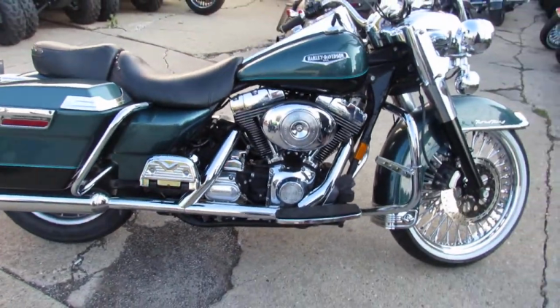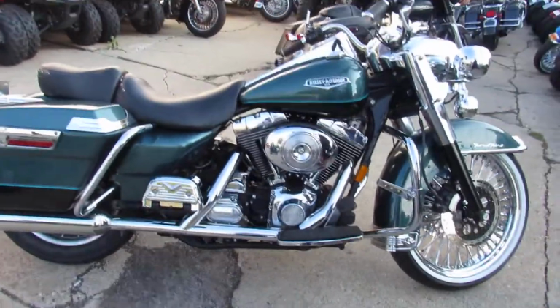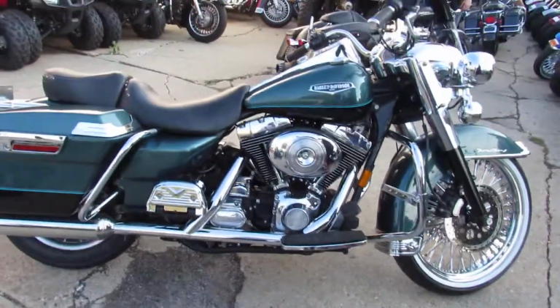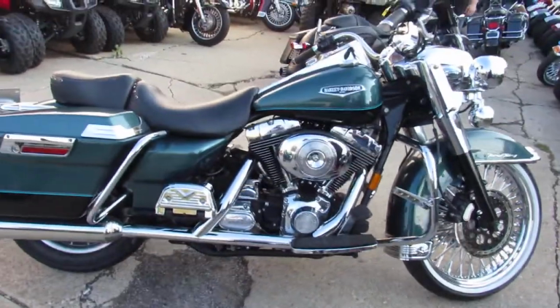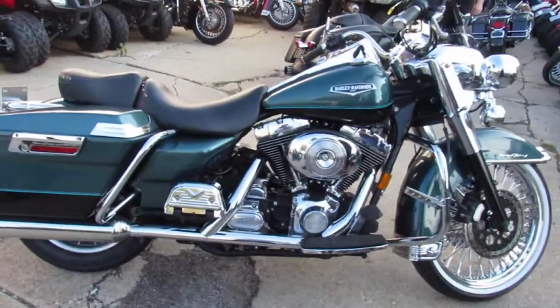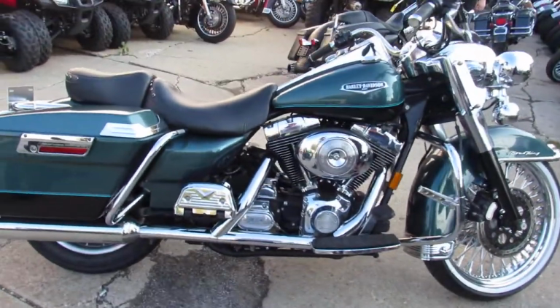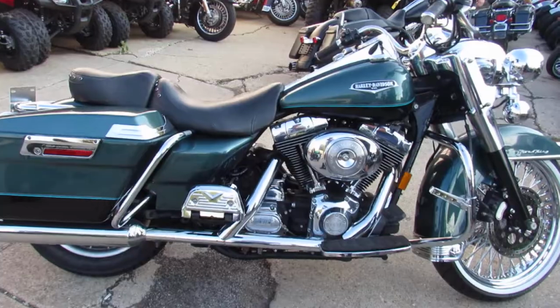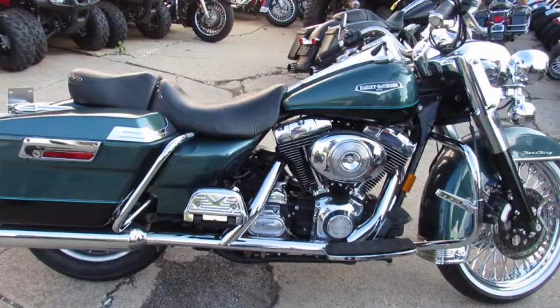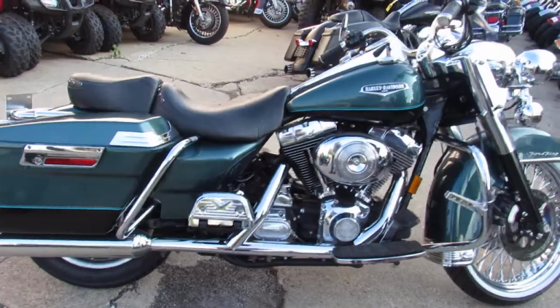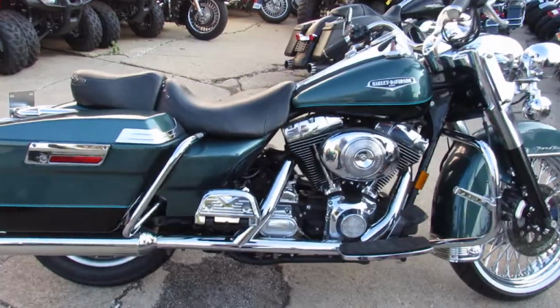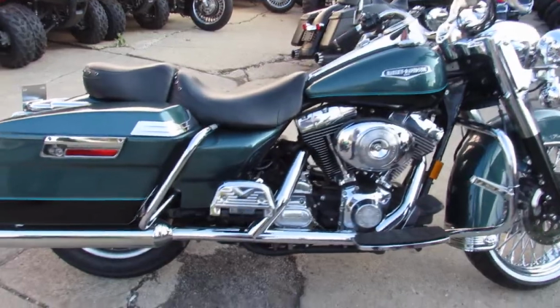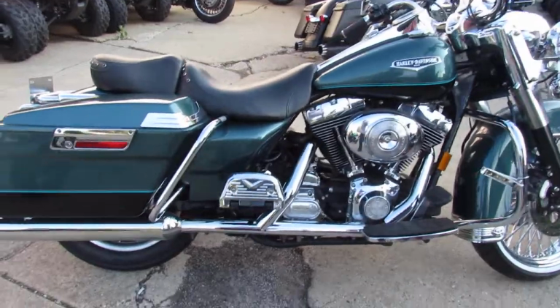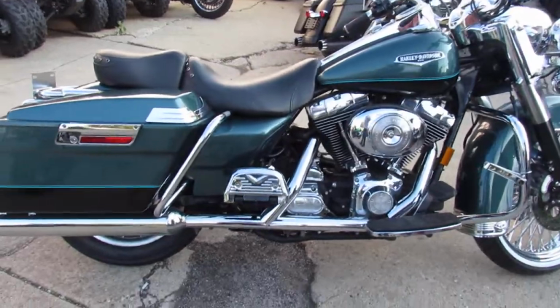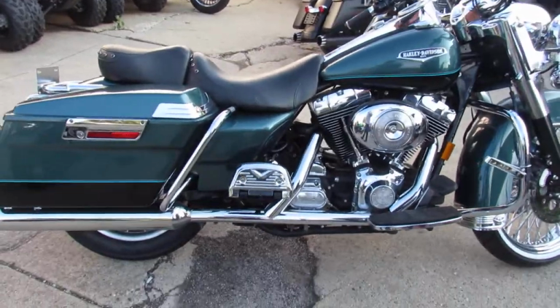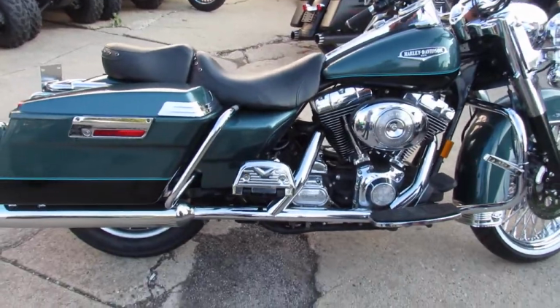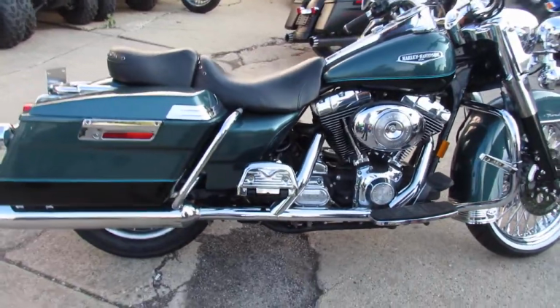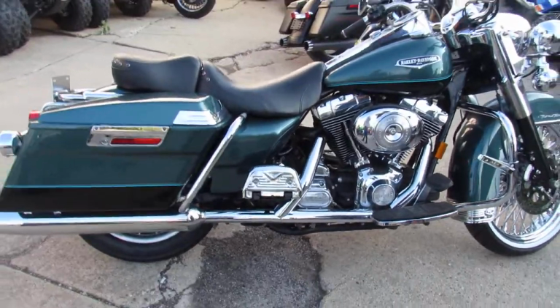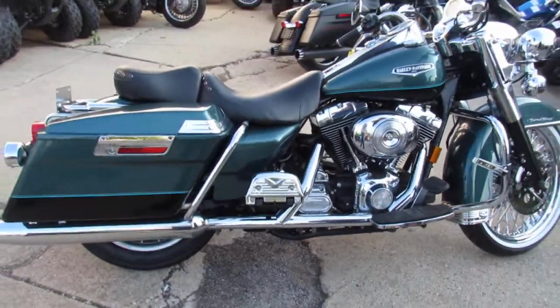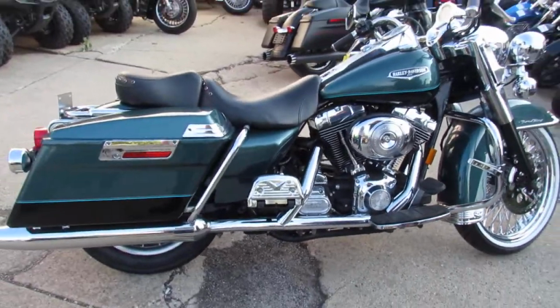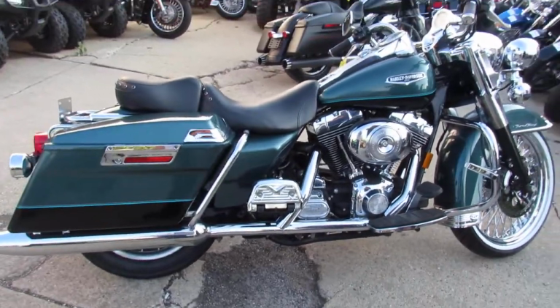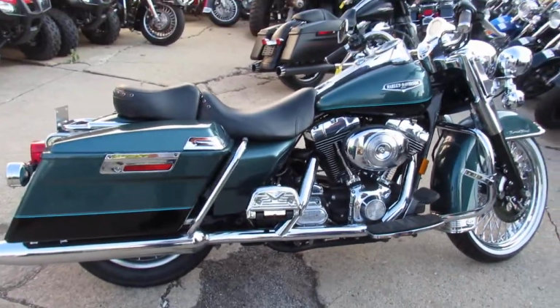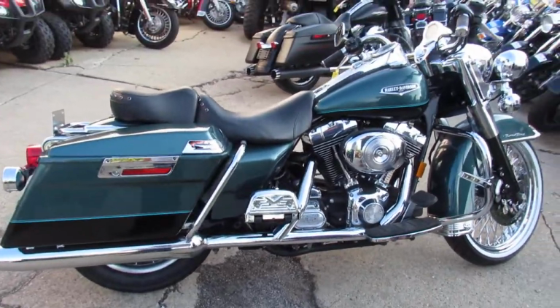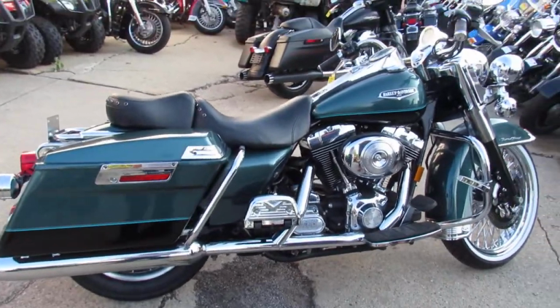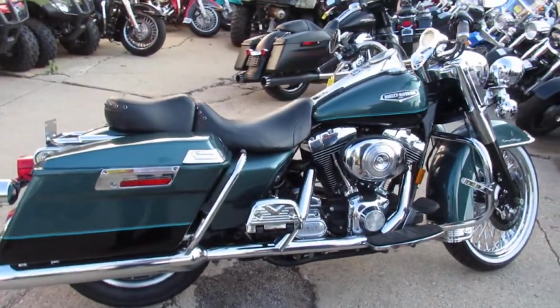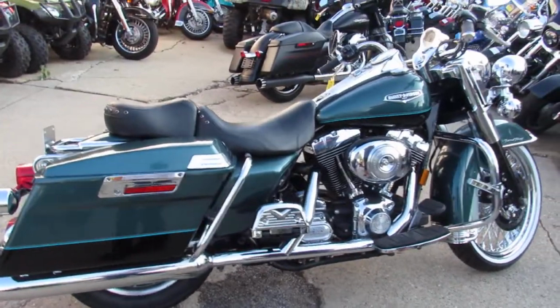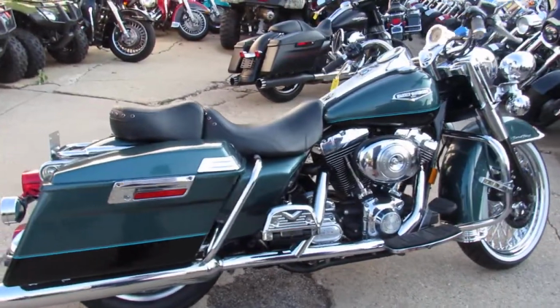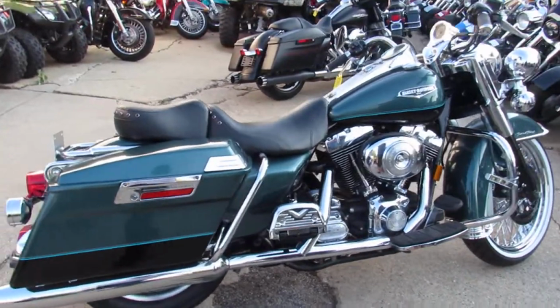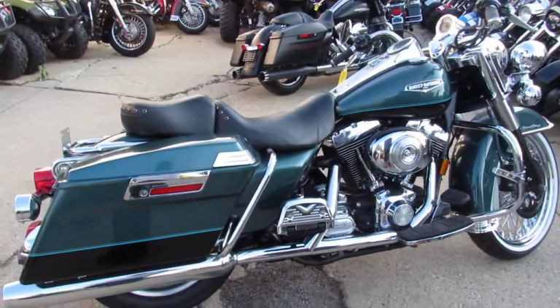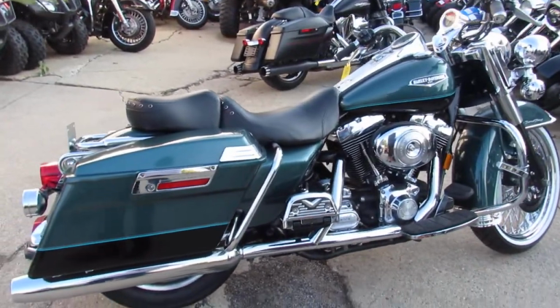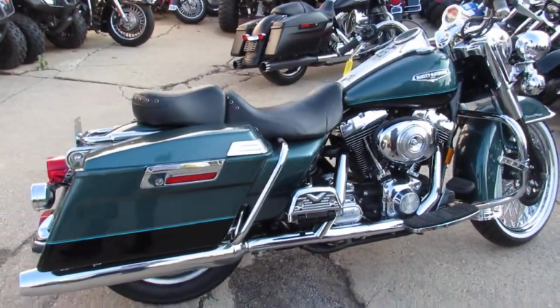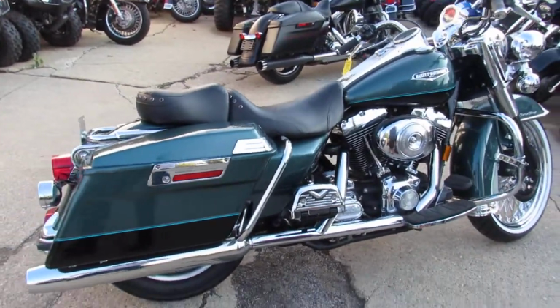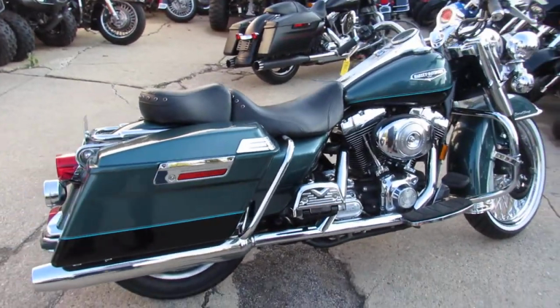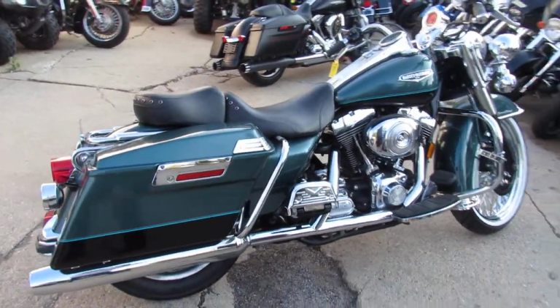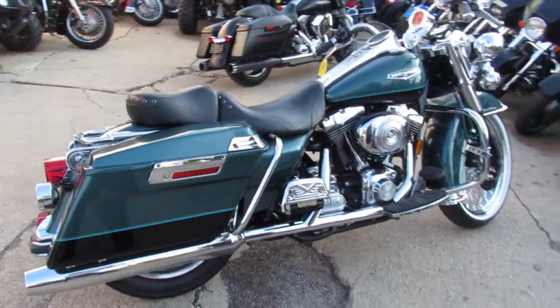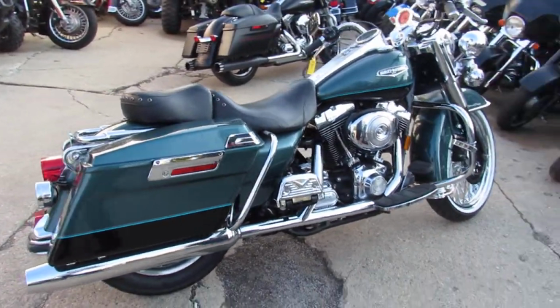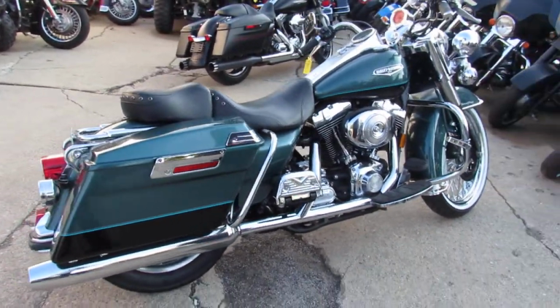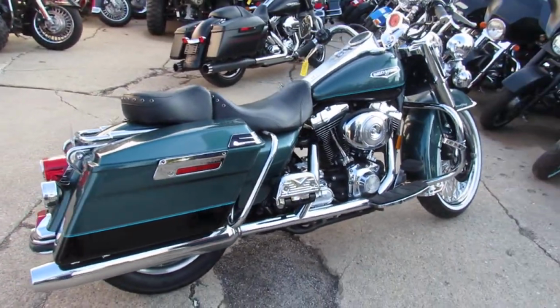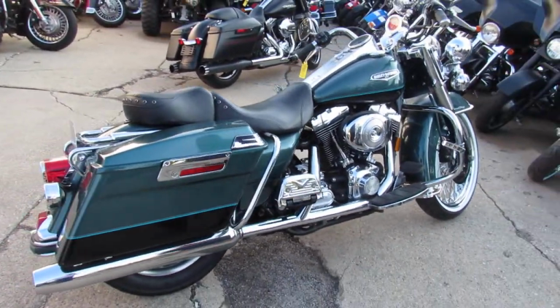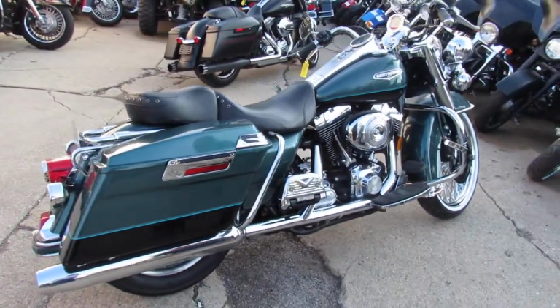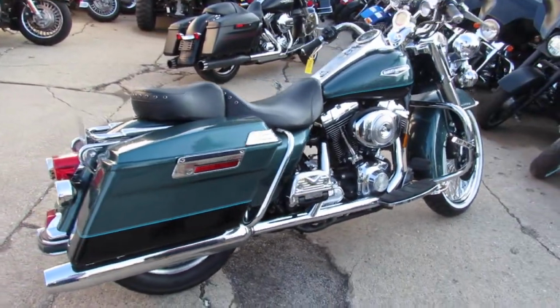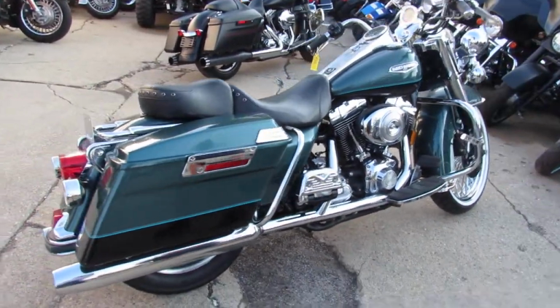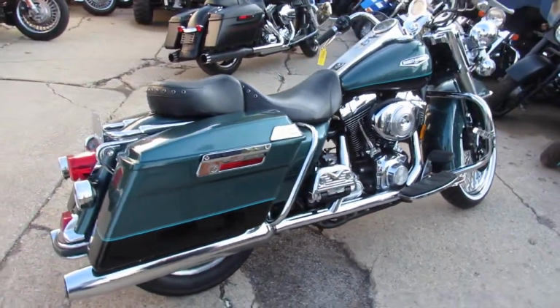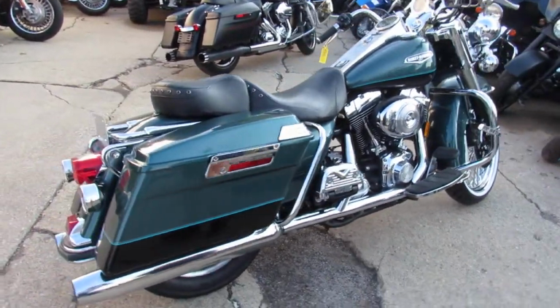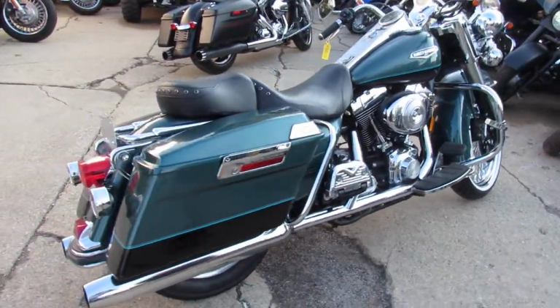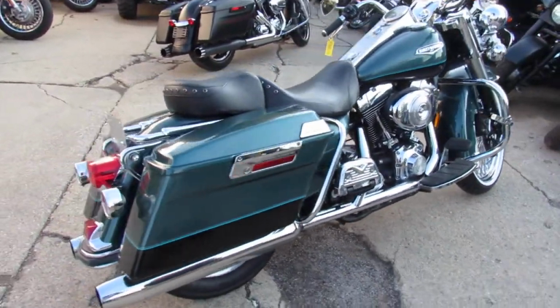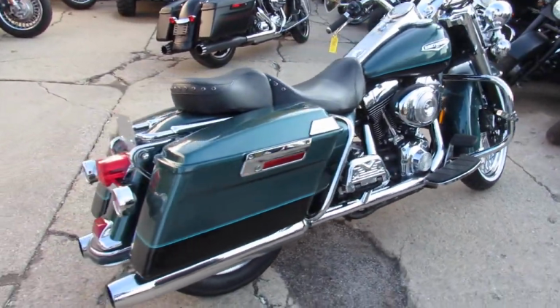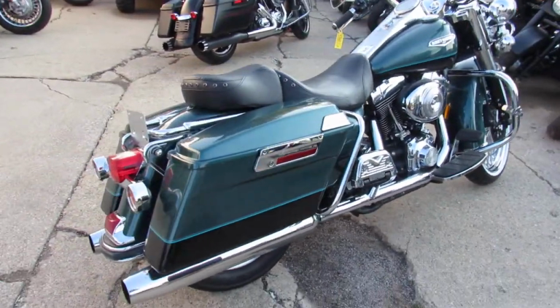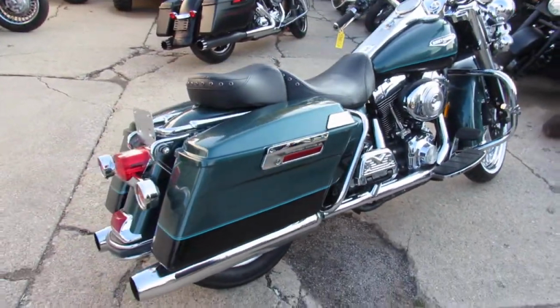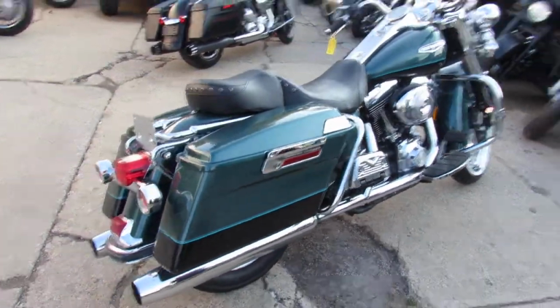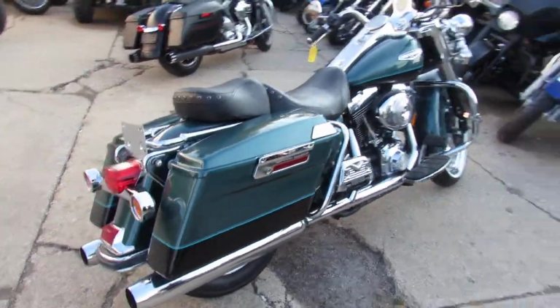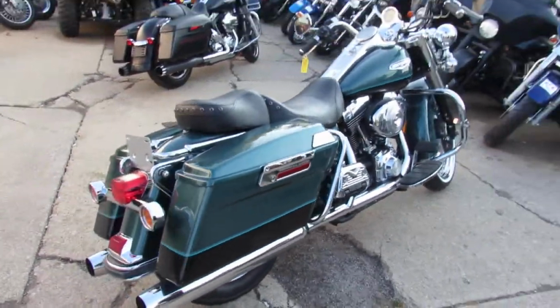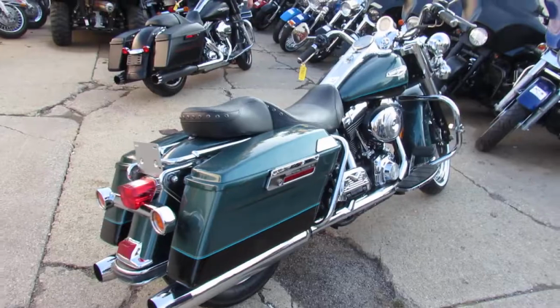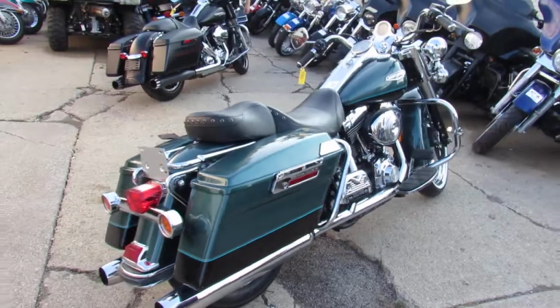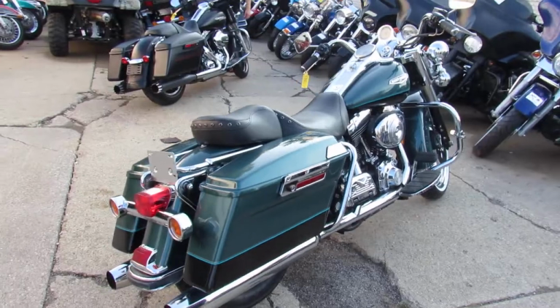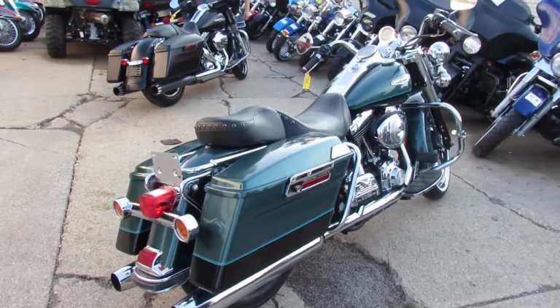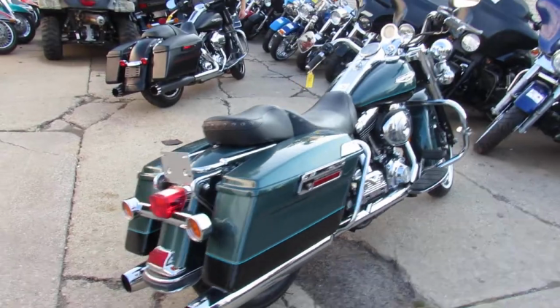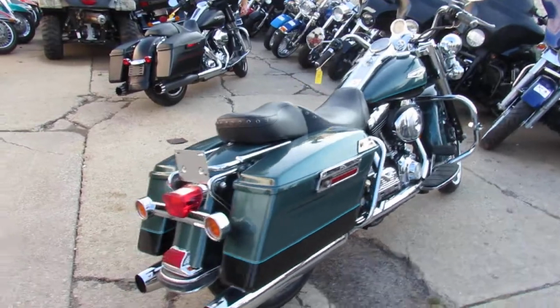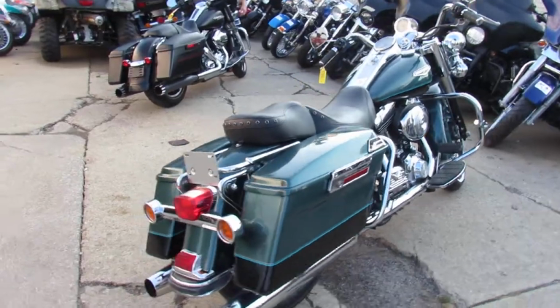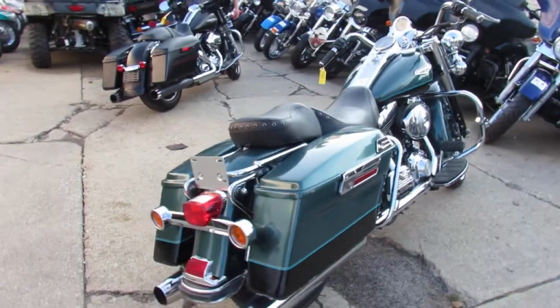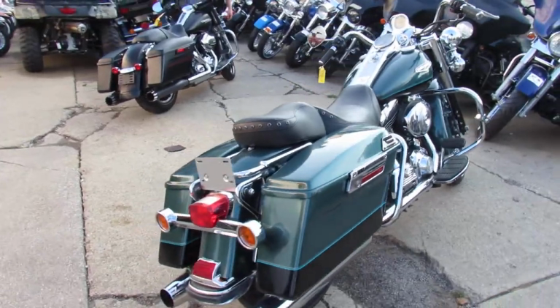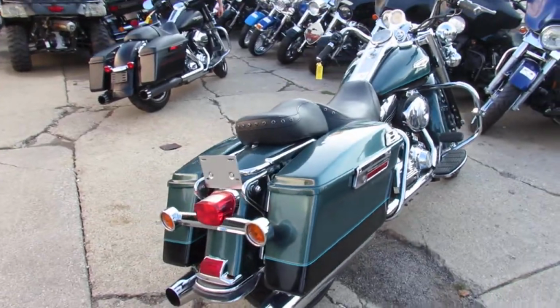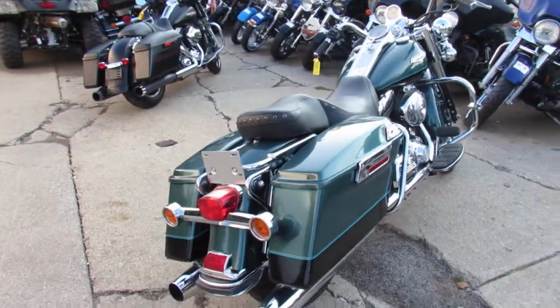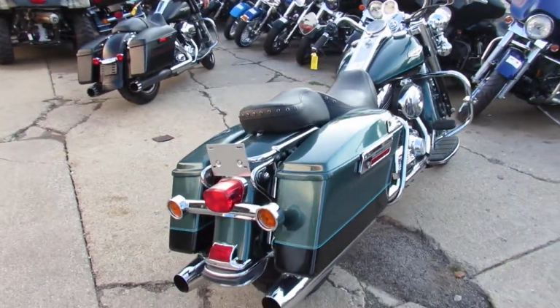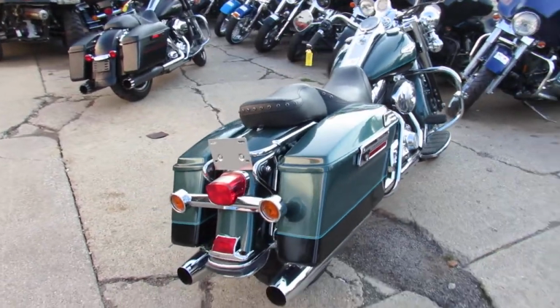Comes with a 21-inch fast spoke chrome wheel. Paint is flawless and the chrome shines like new. You guys can buy this one with confidence.